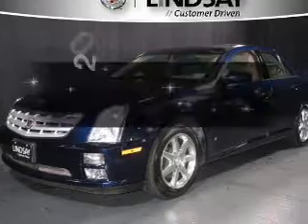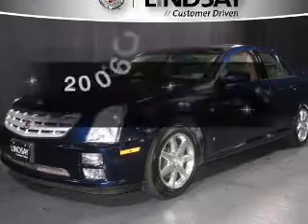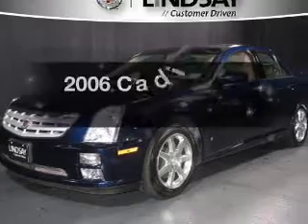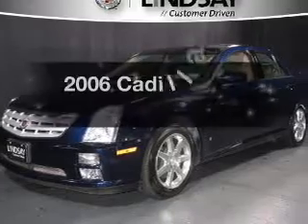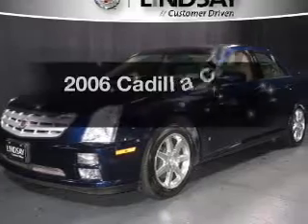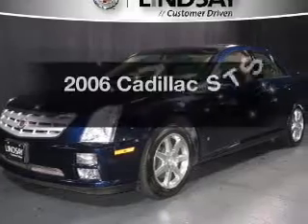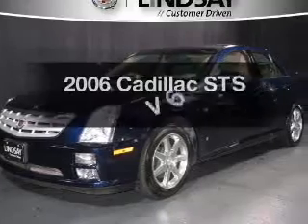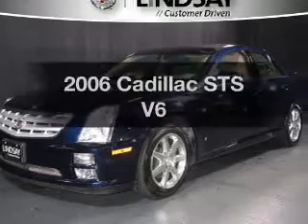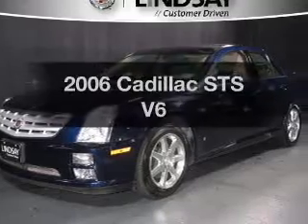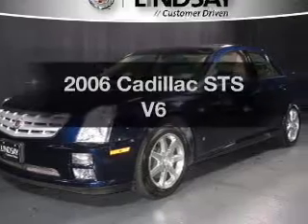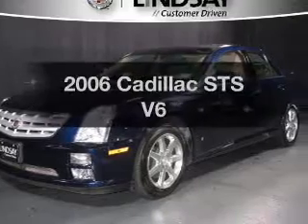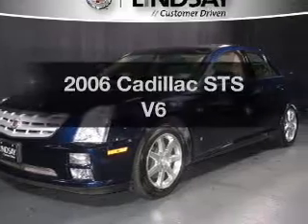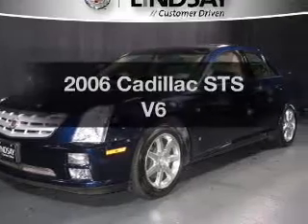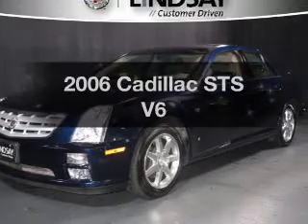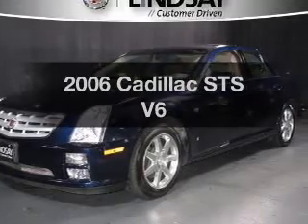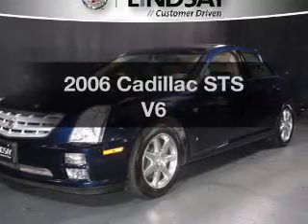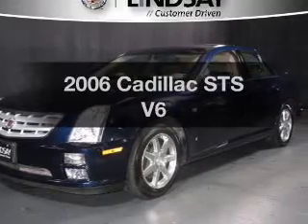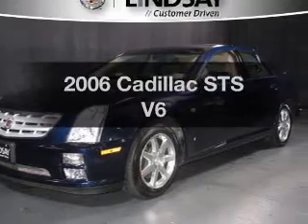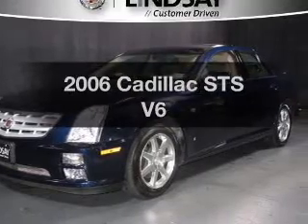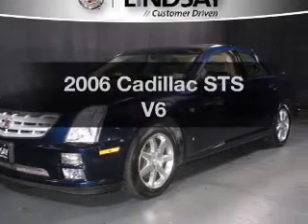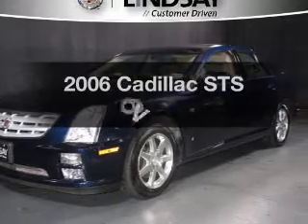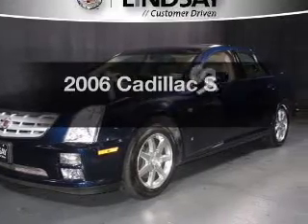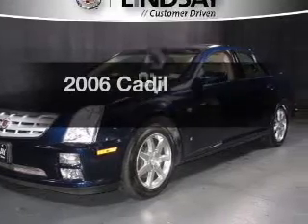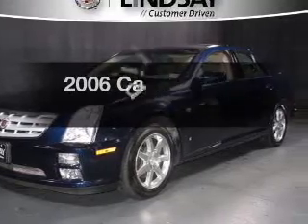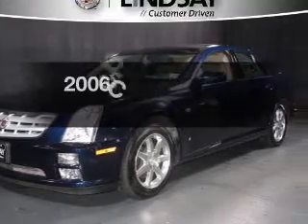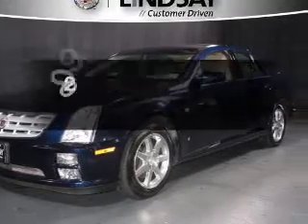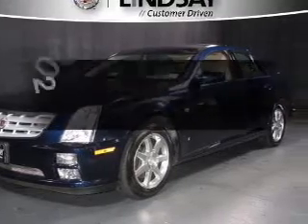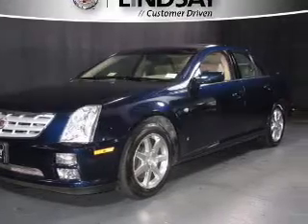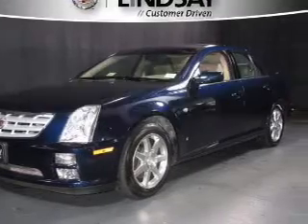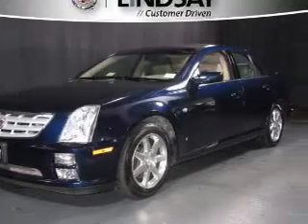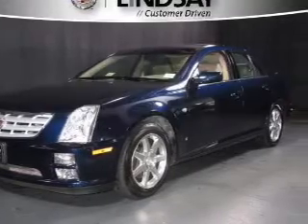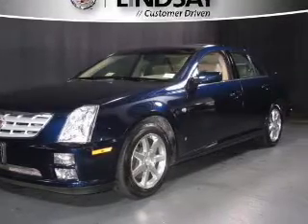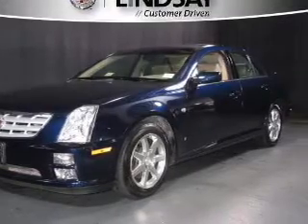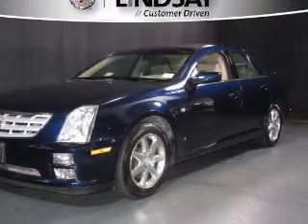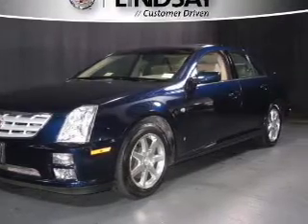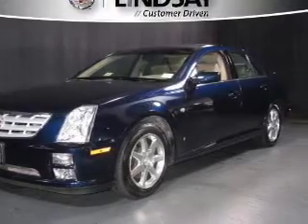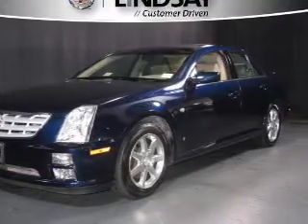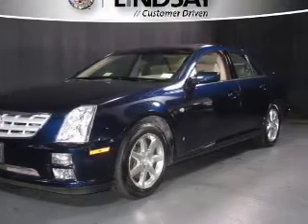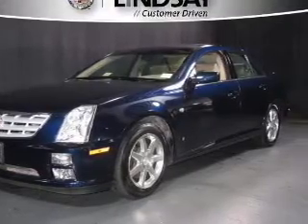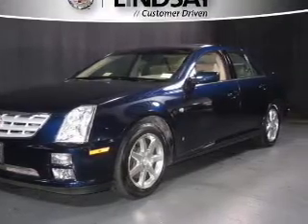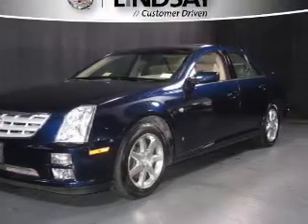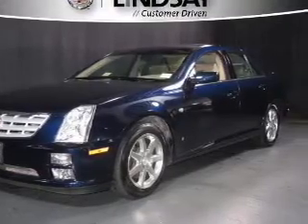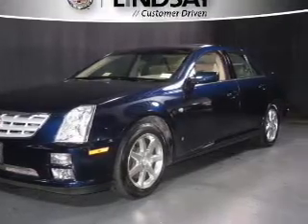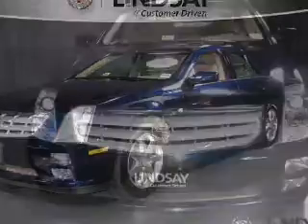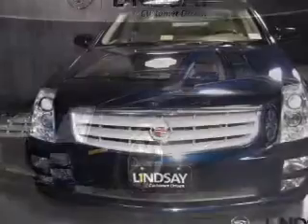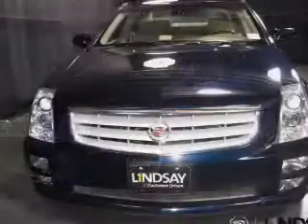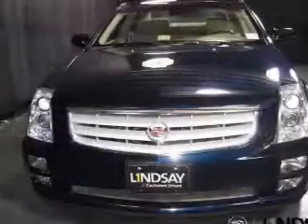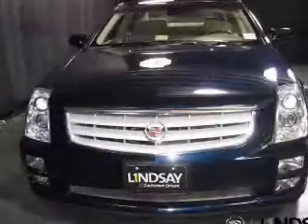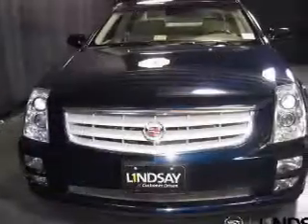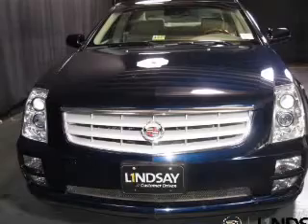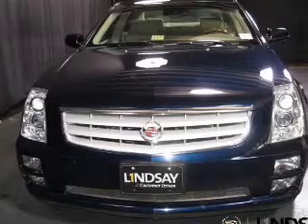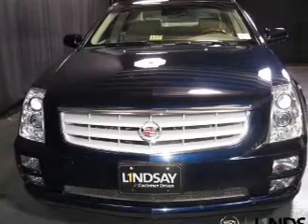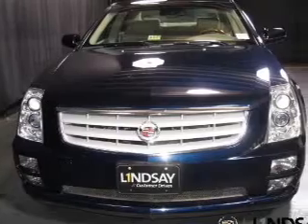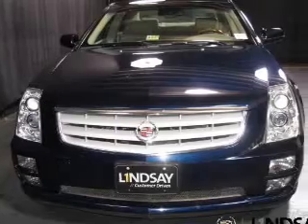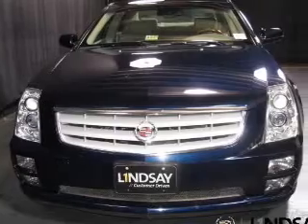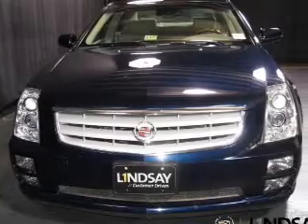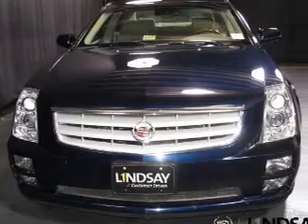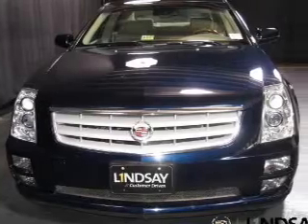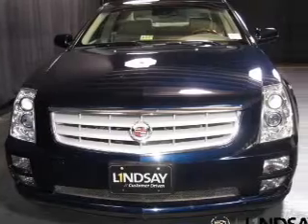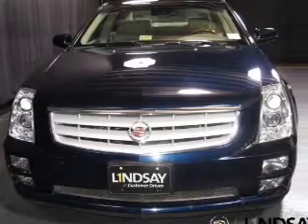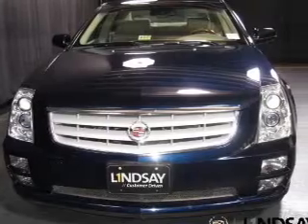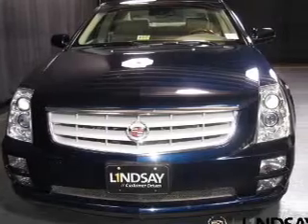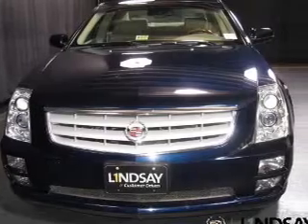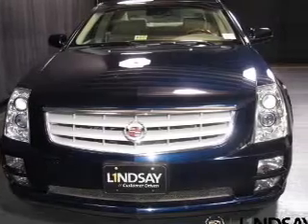Introducing the 2006 Cadillac STS. Travel the roads in style and comfort in this great vehicle.